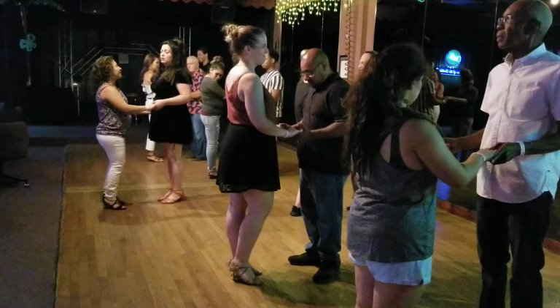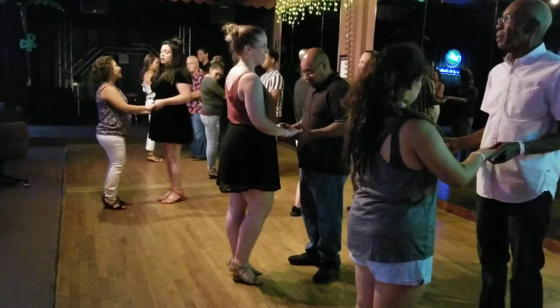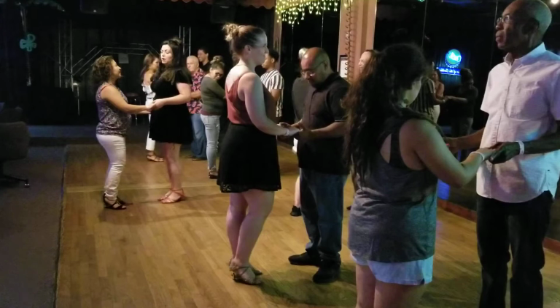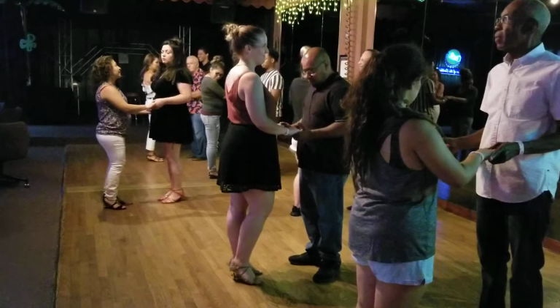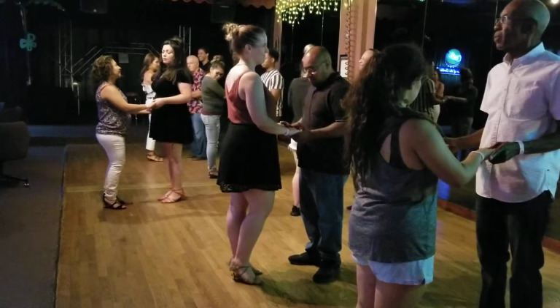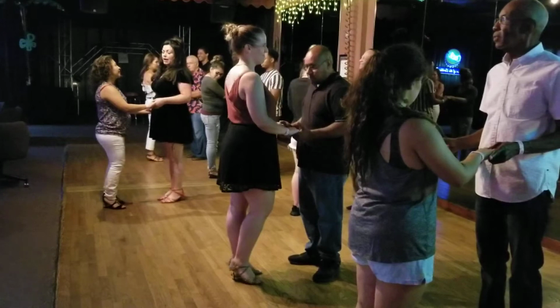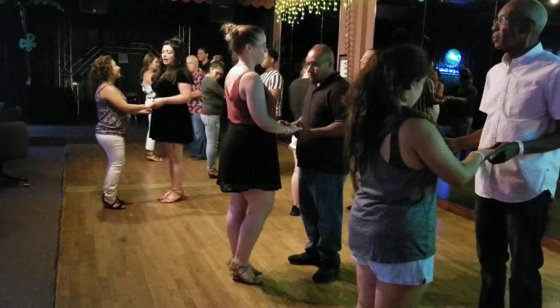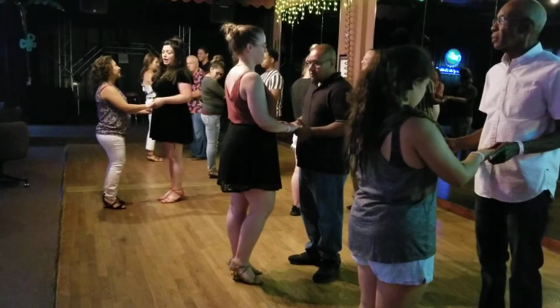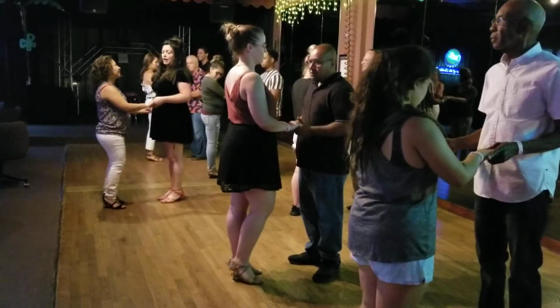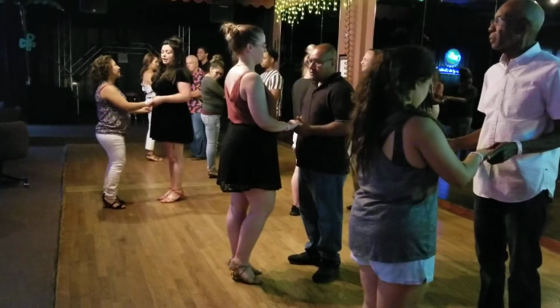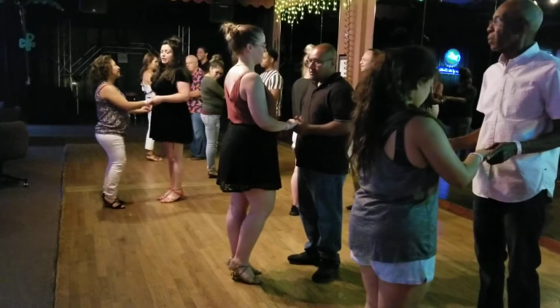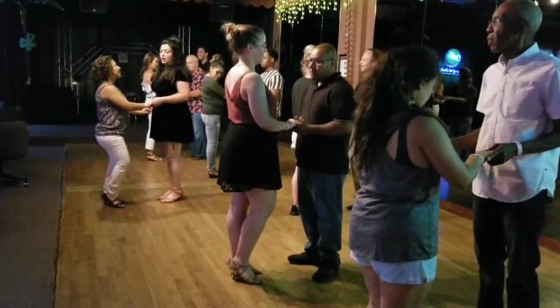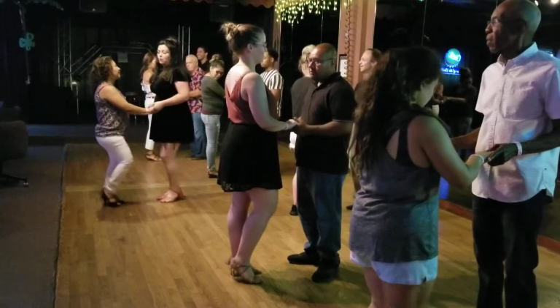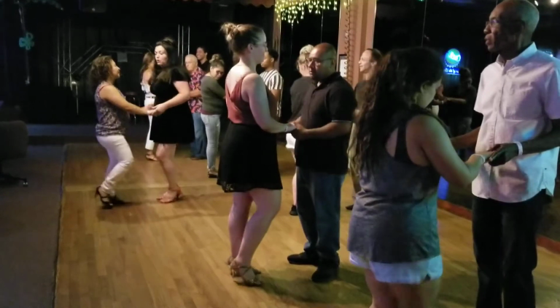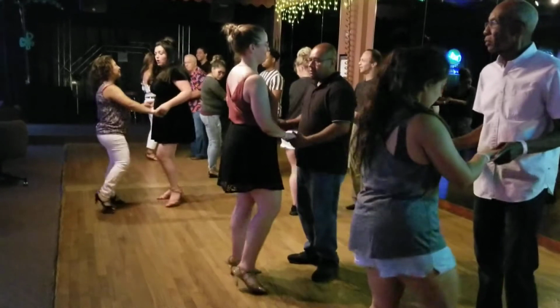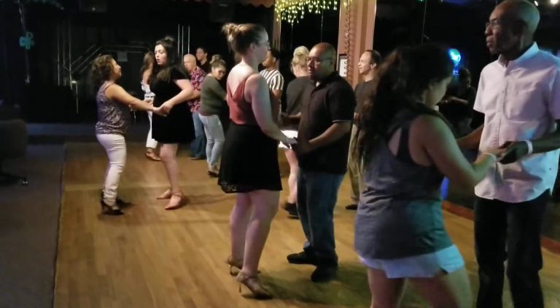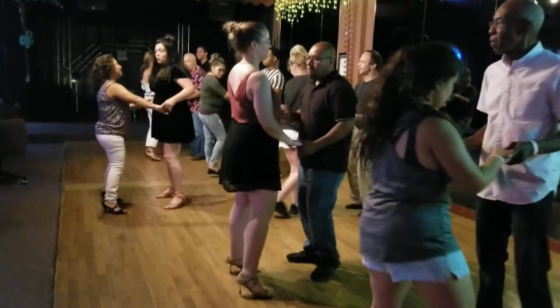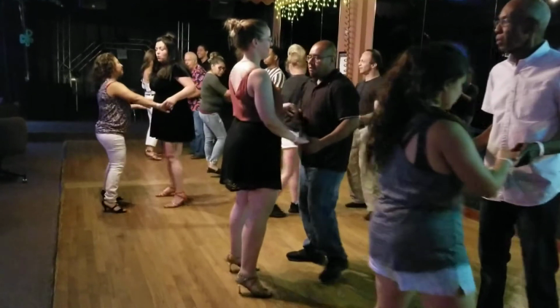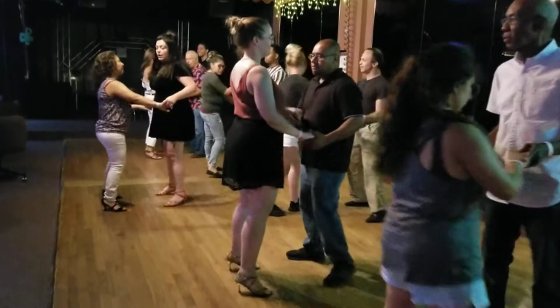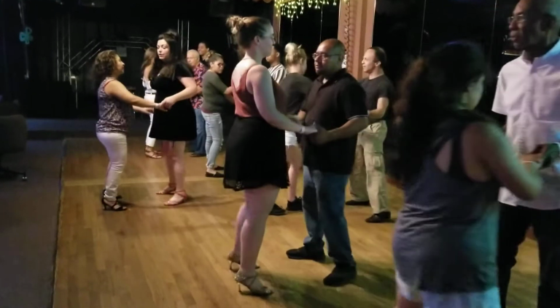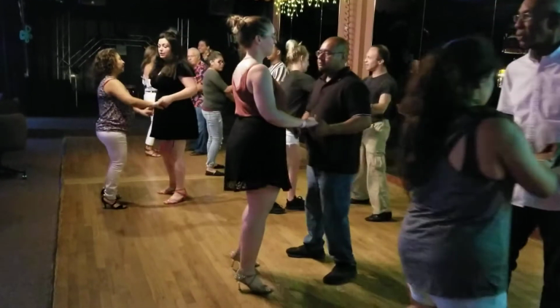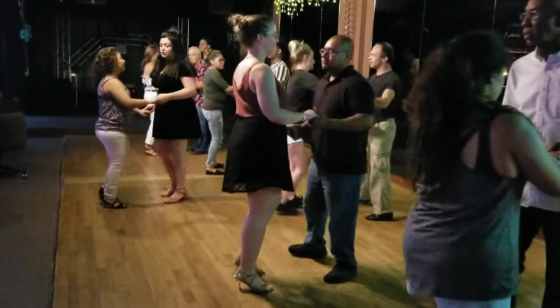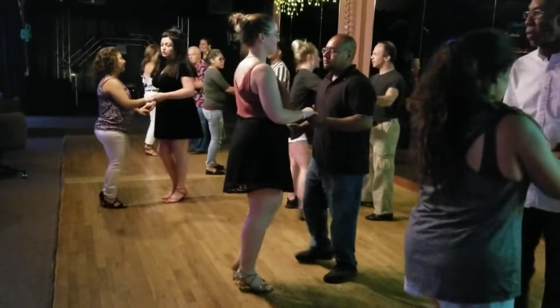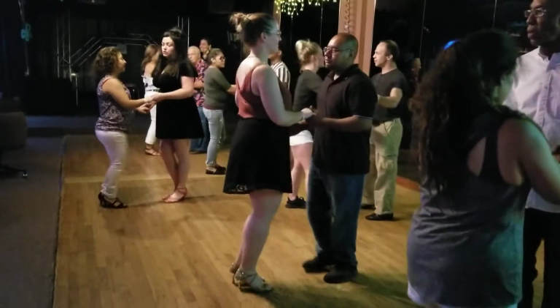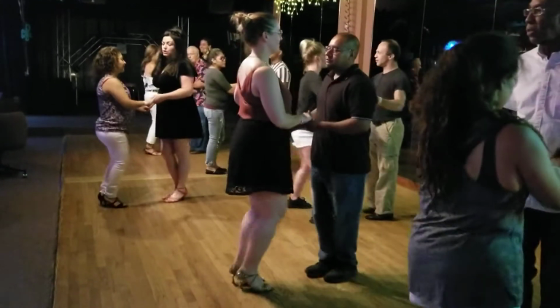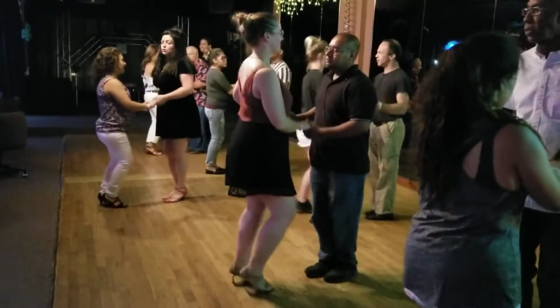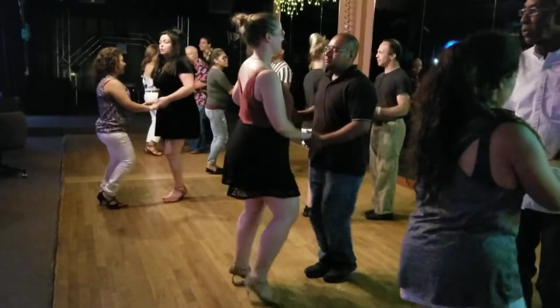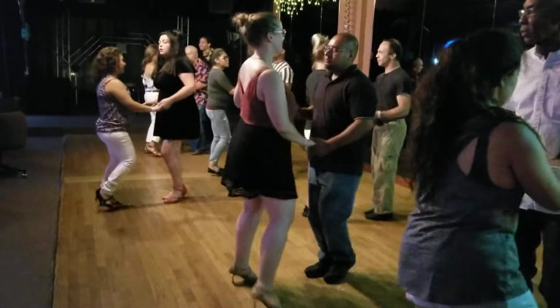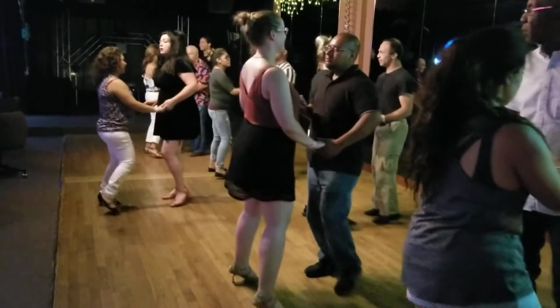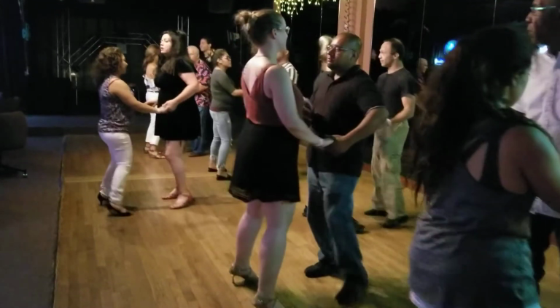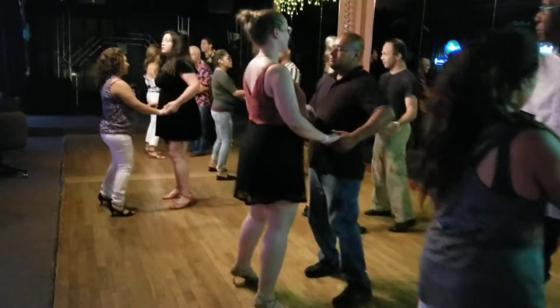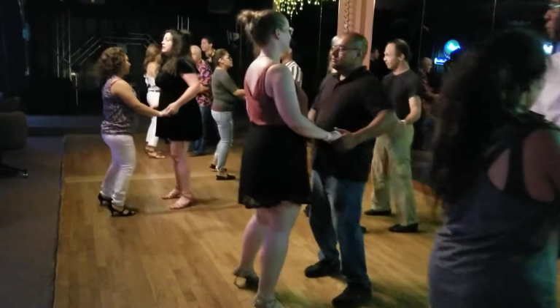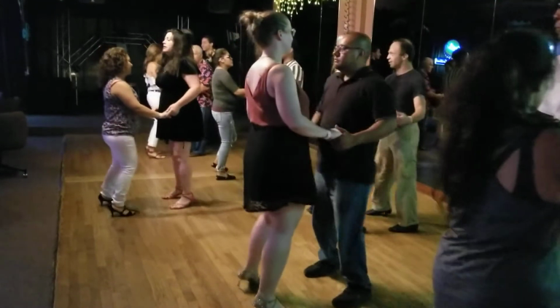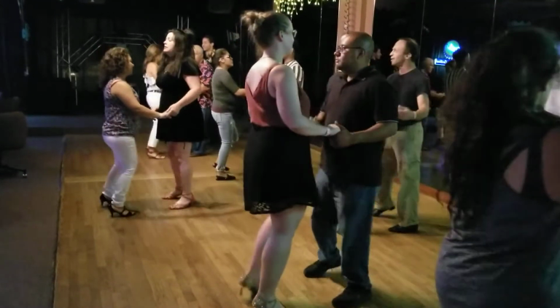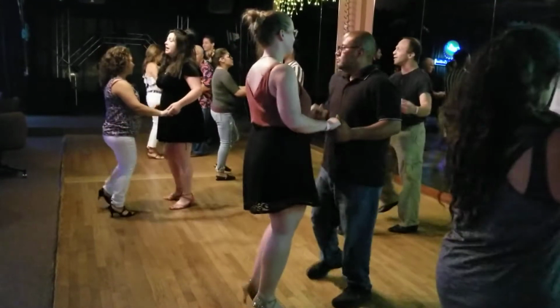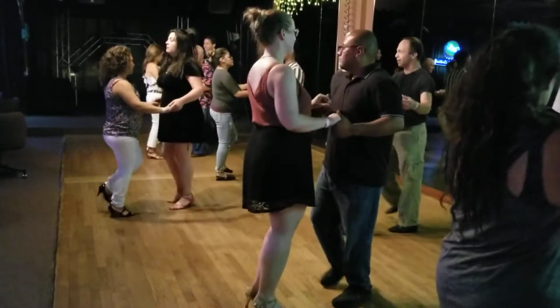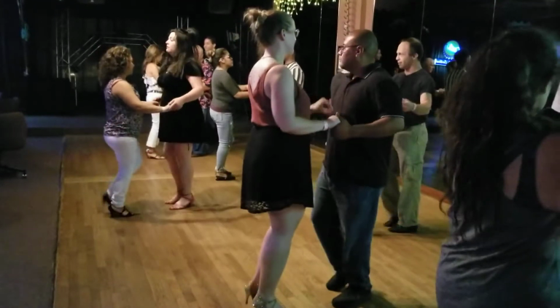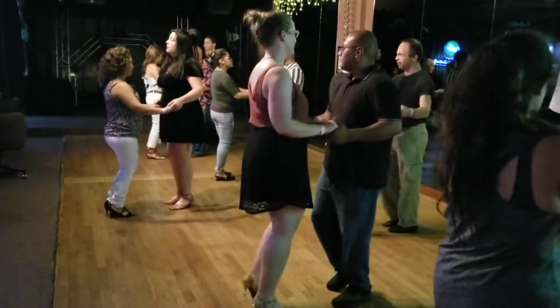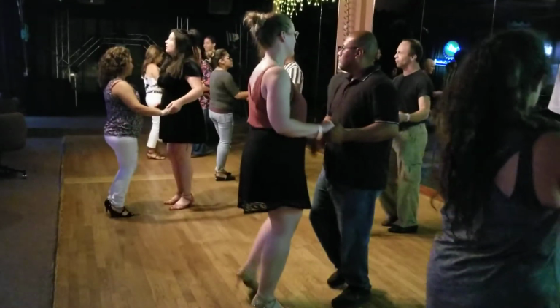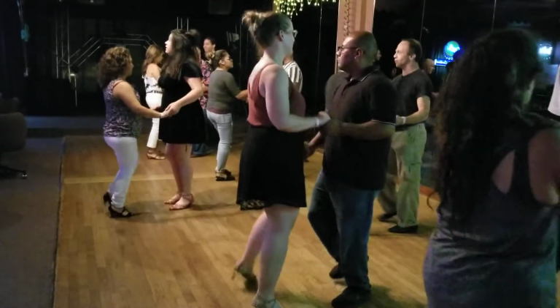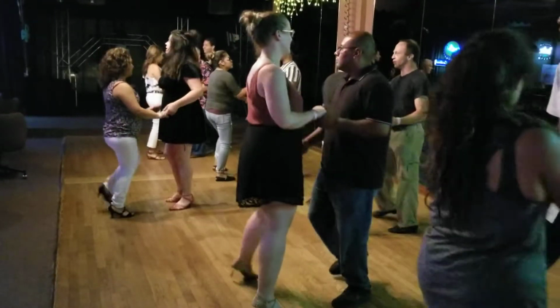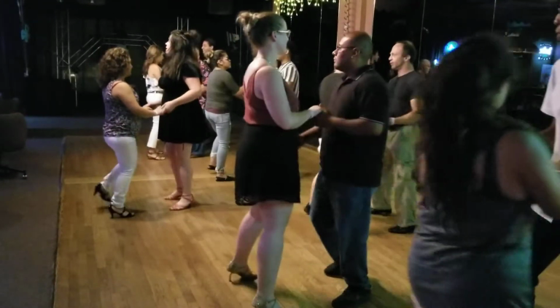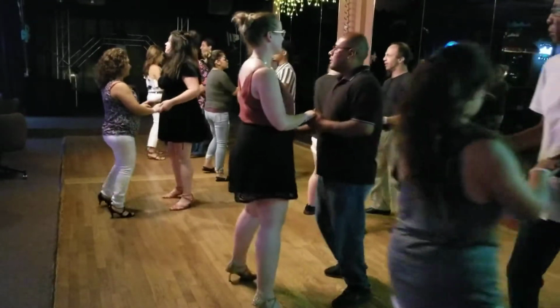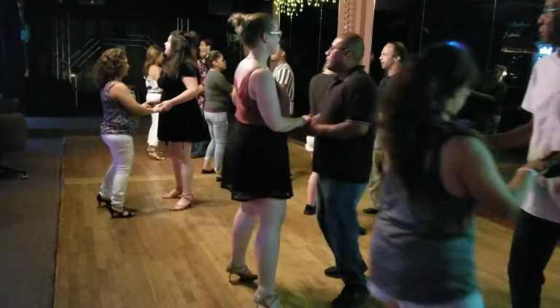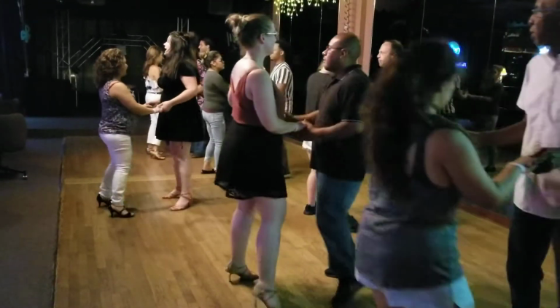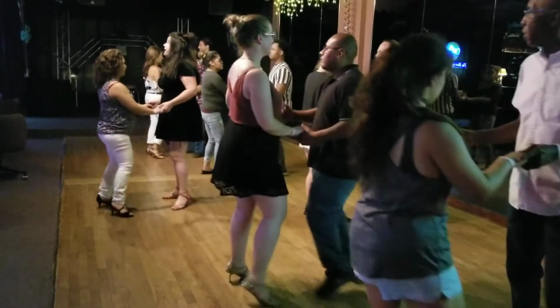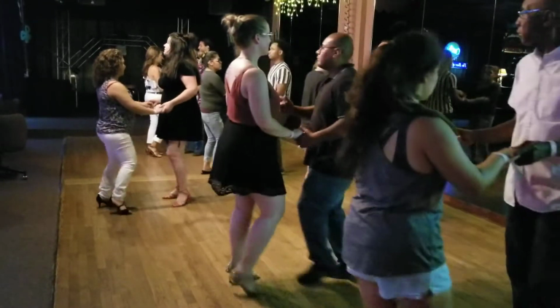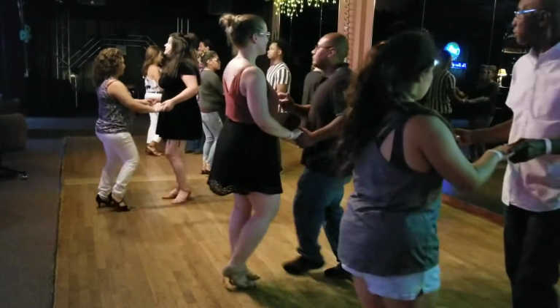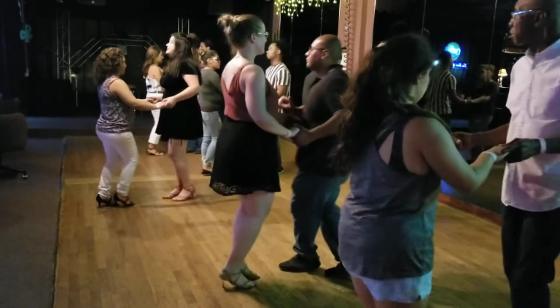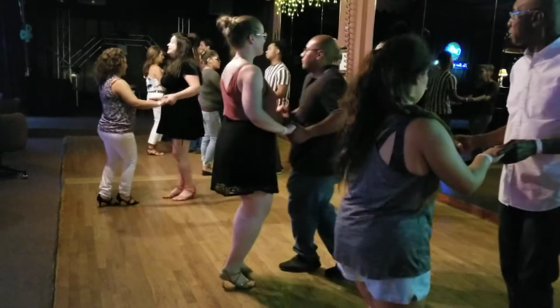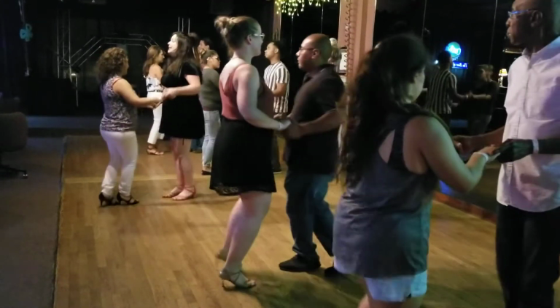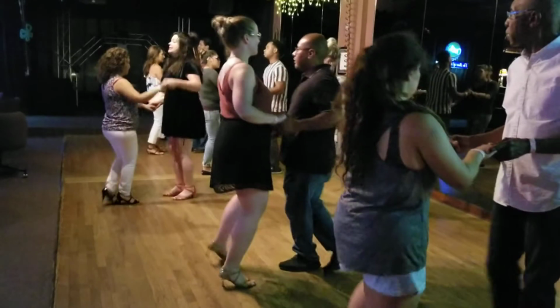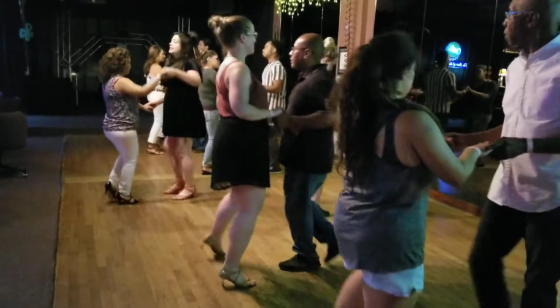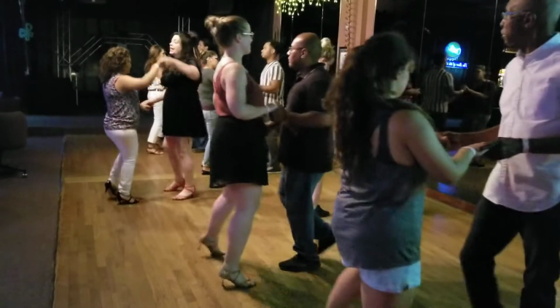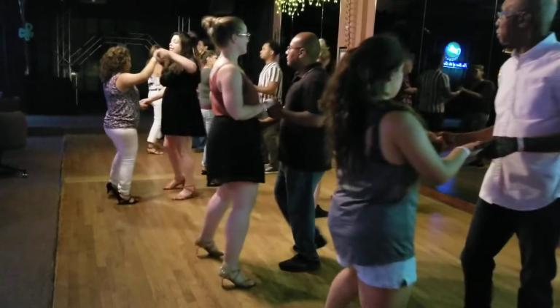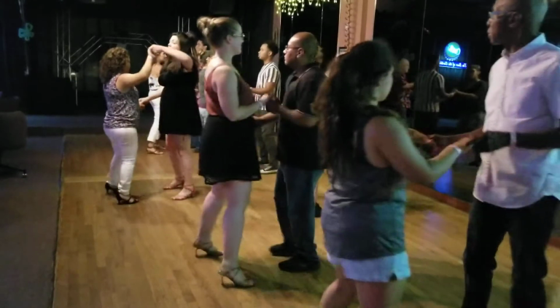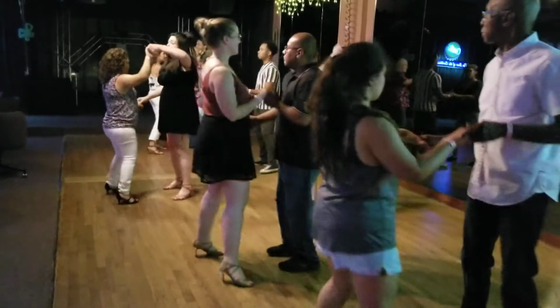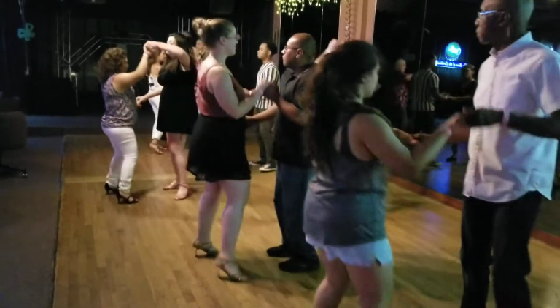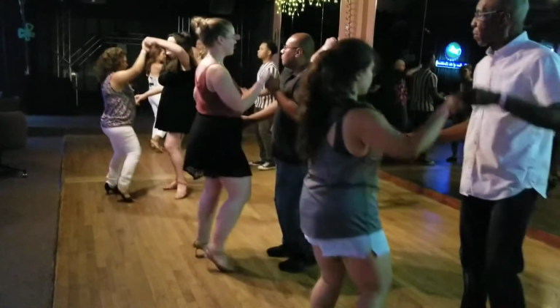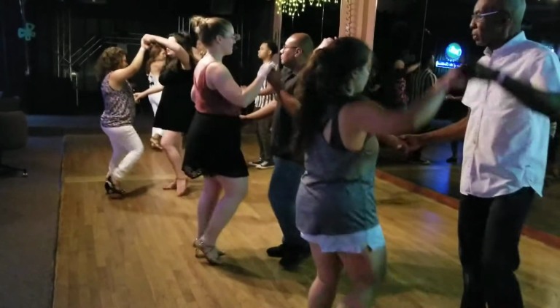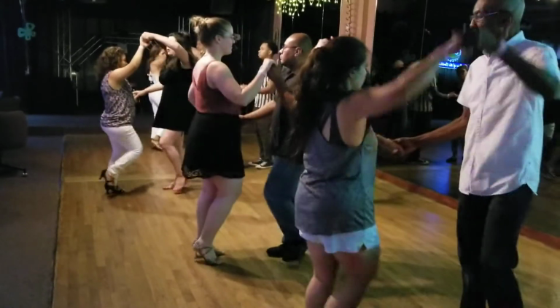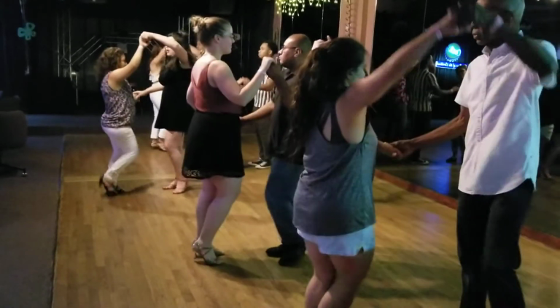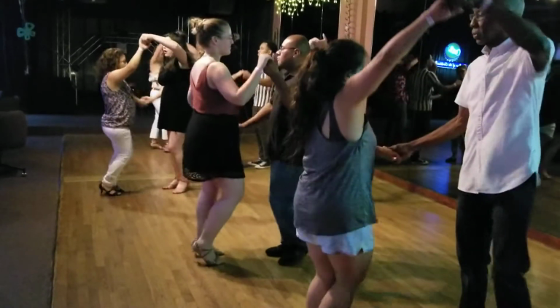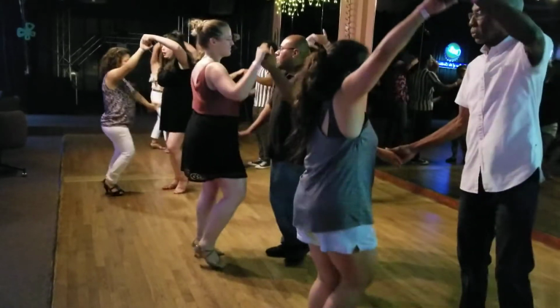Ready, go. 1, 2, 3, tap 4, 5, 6, and lift your arm.